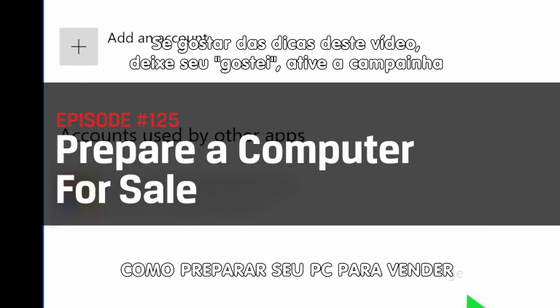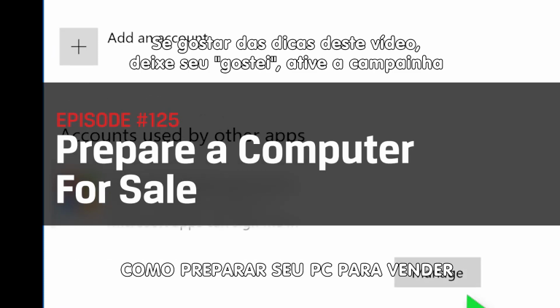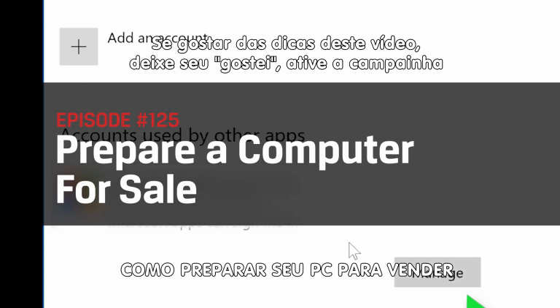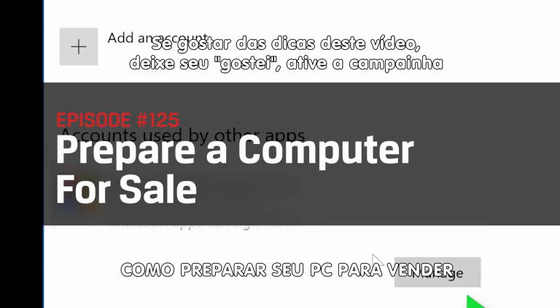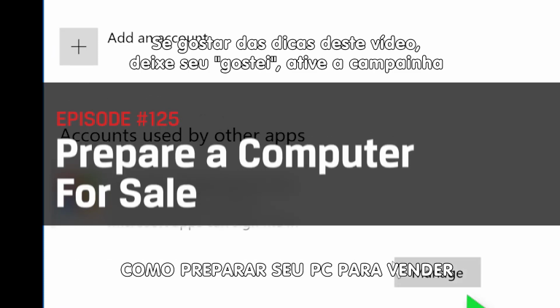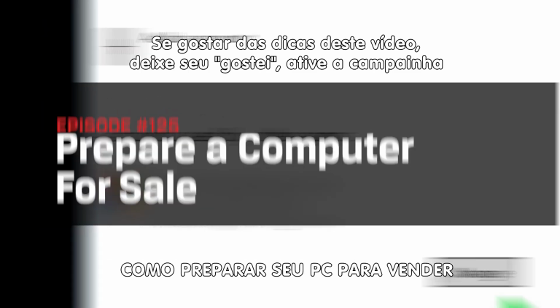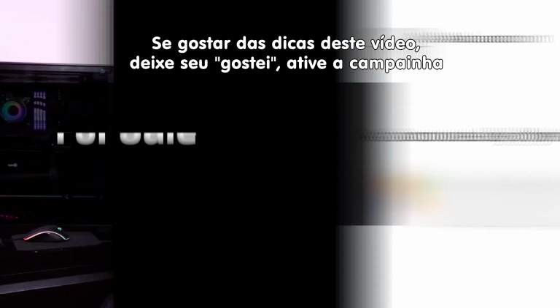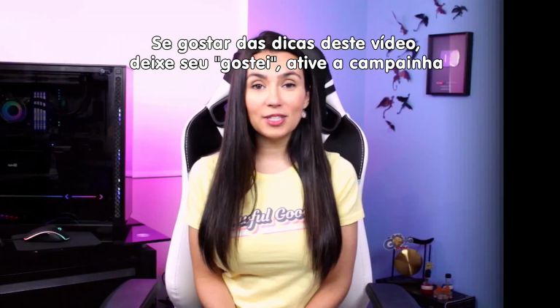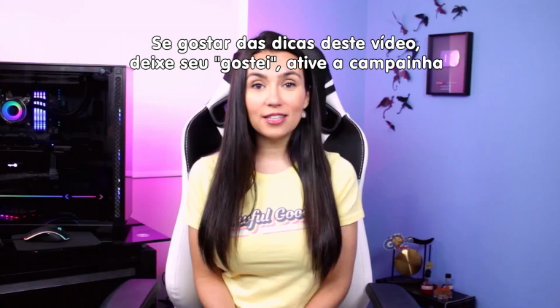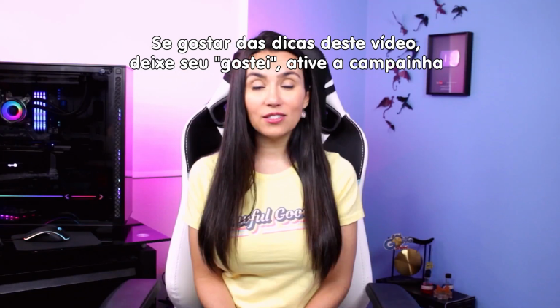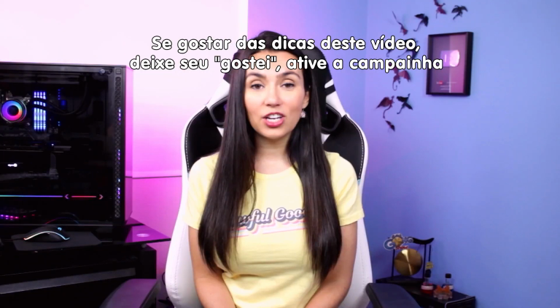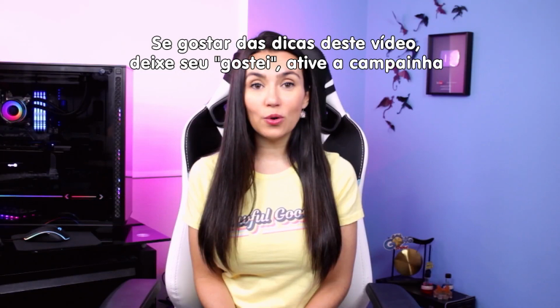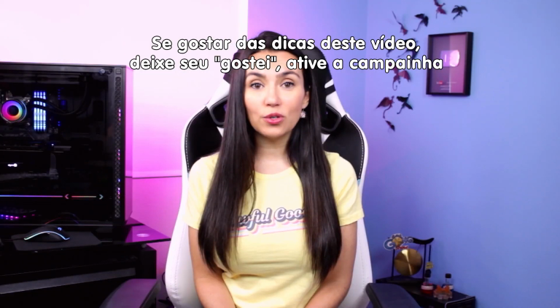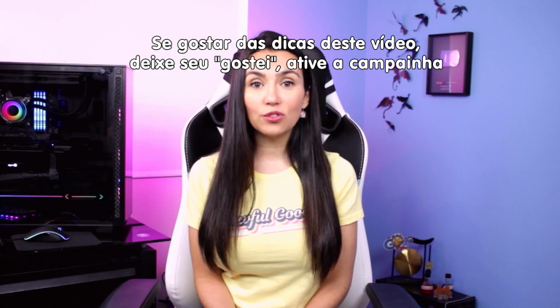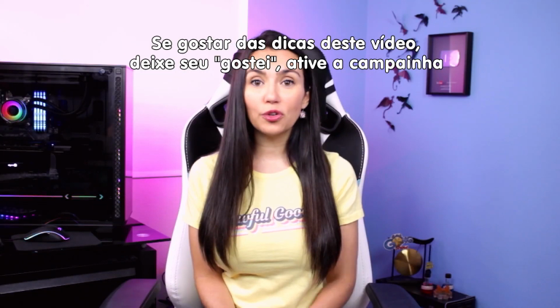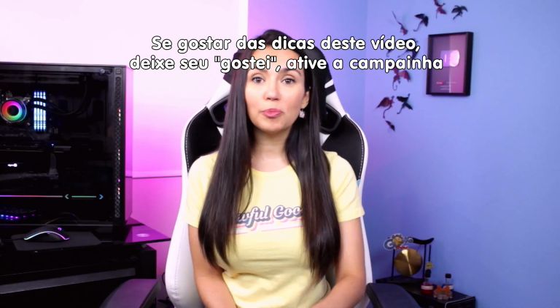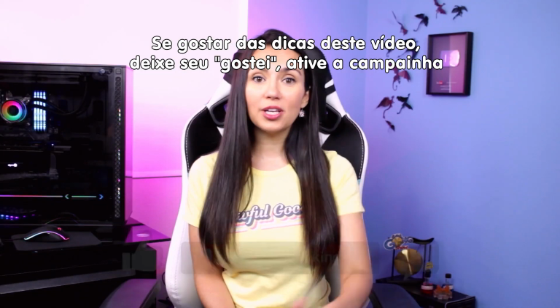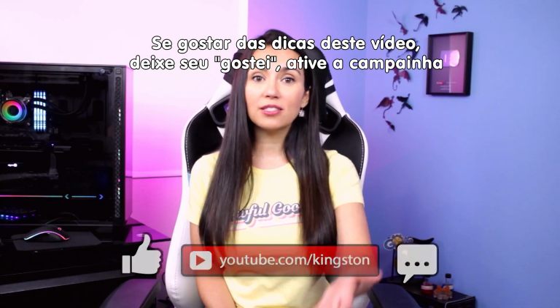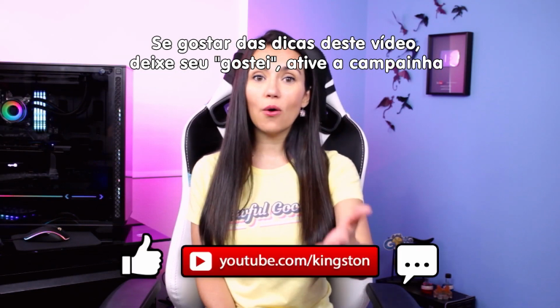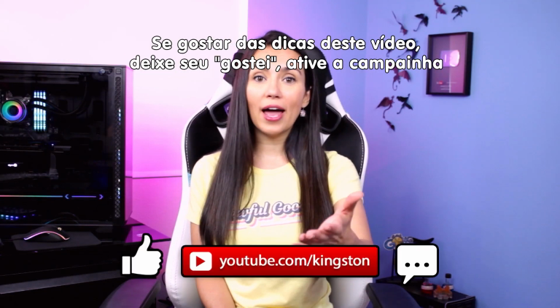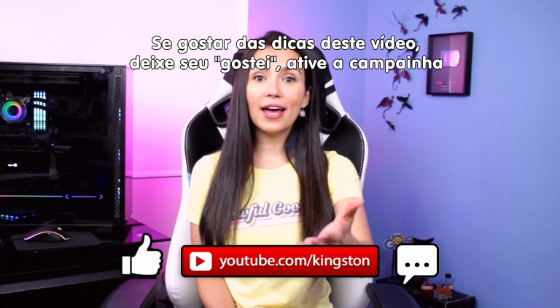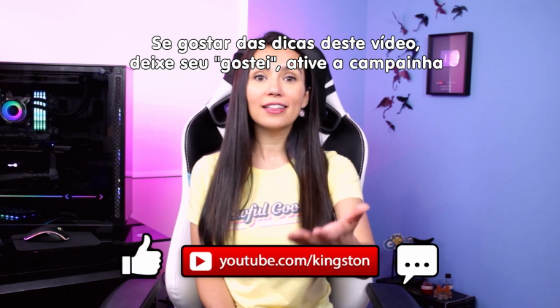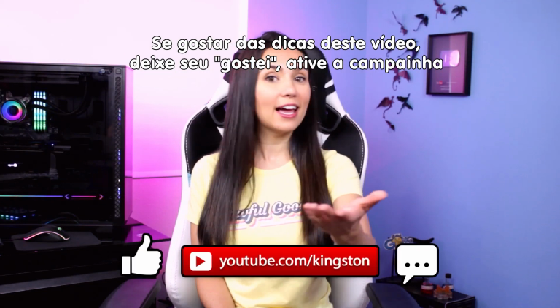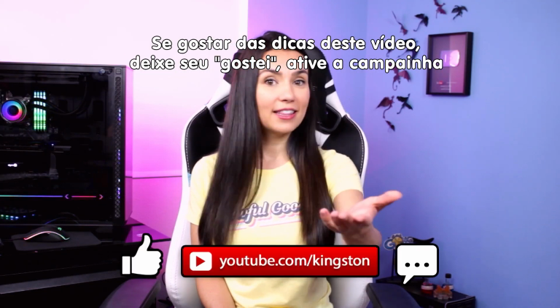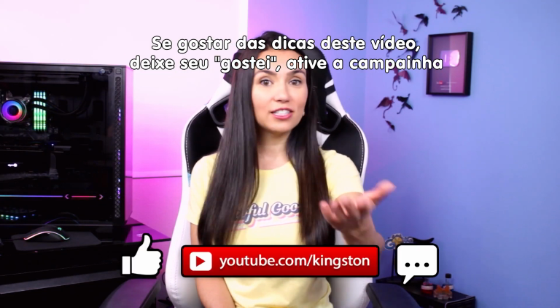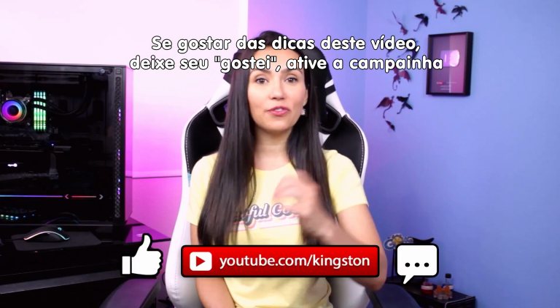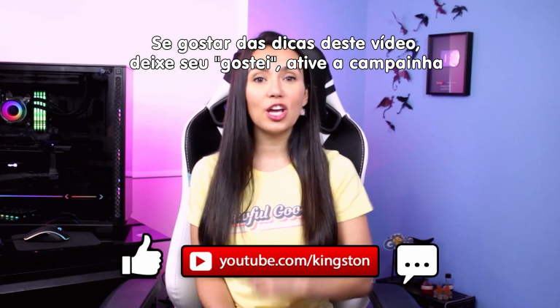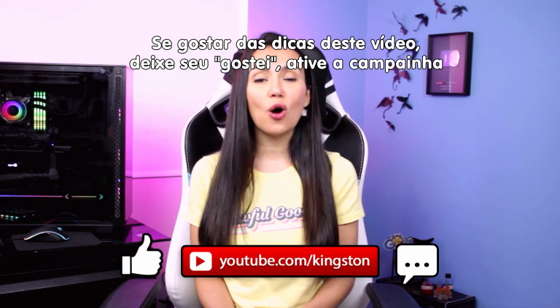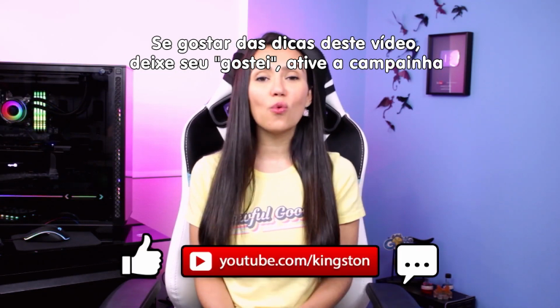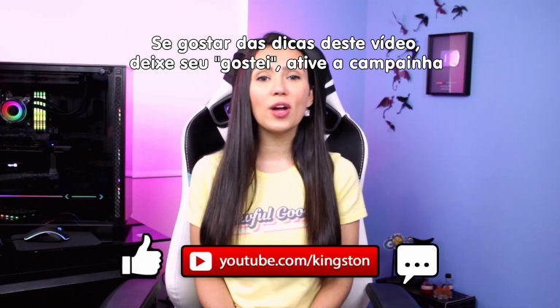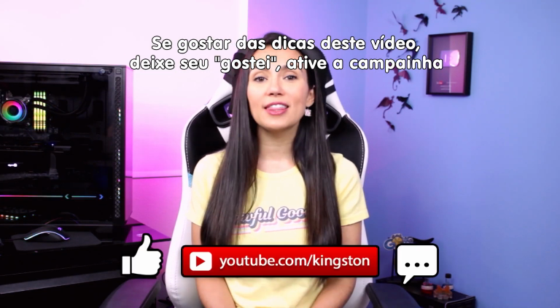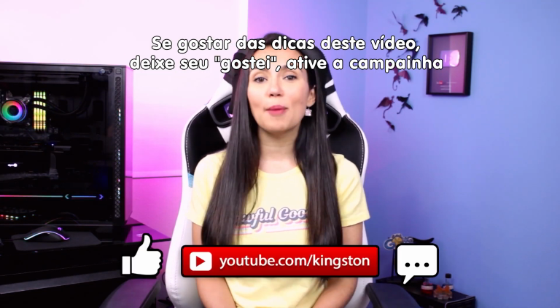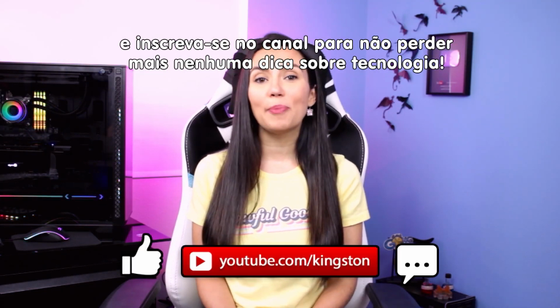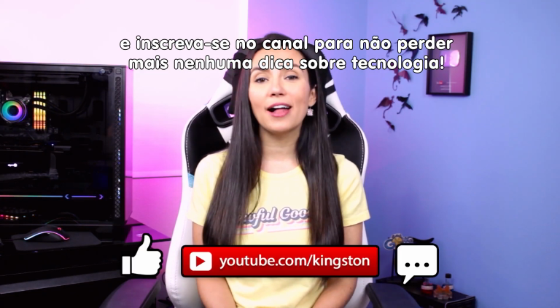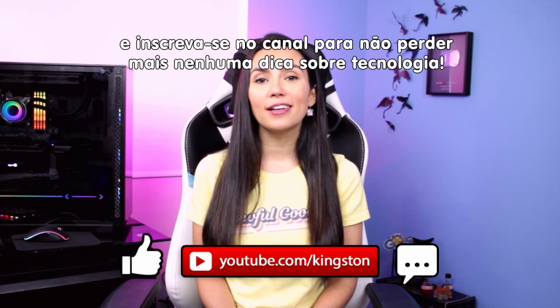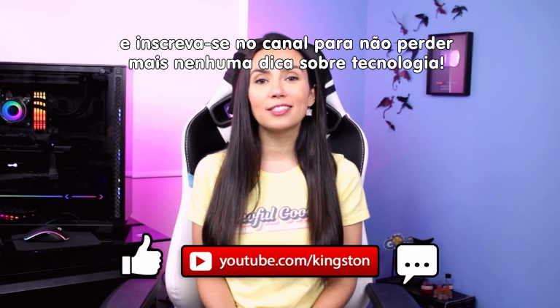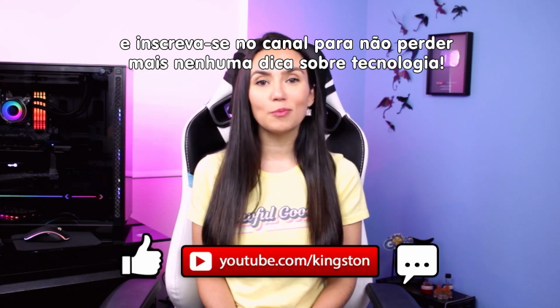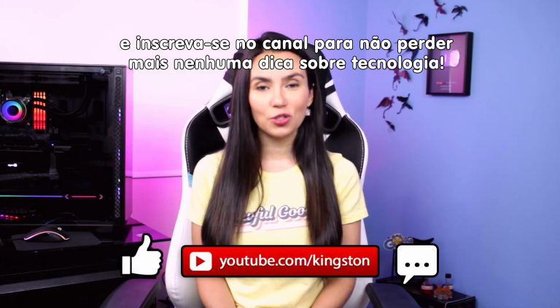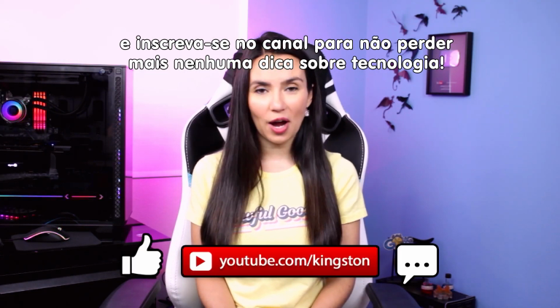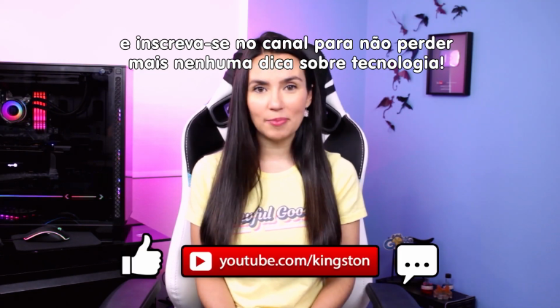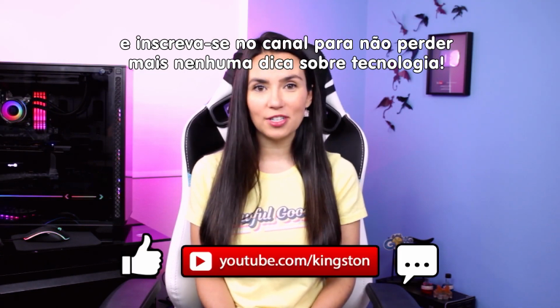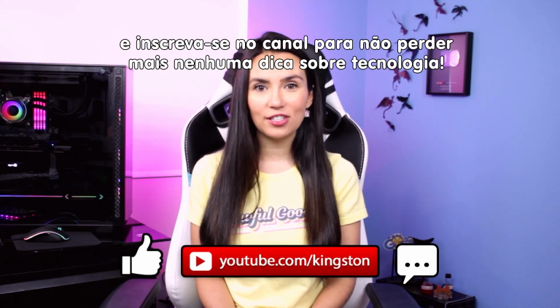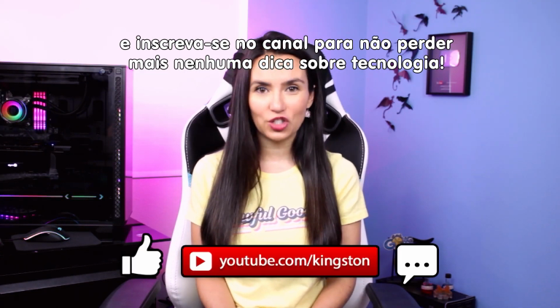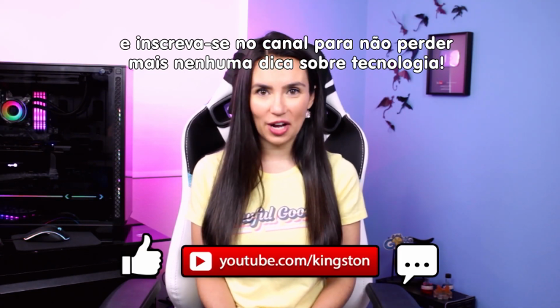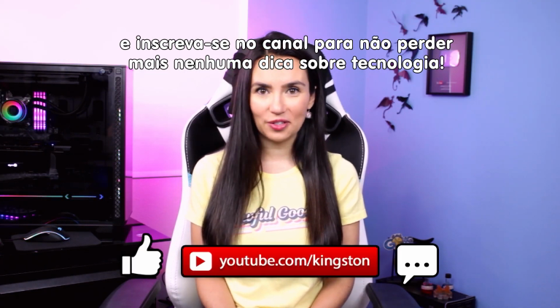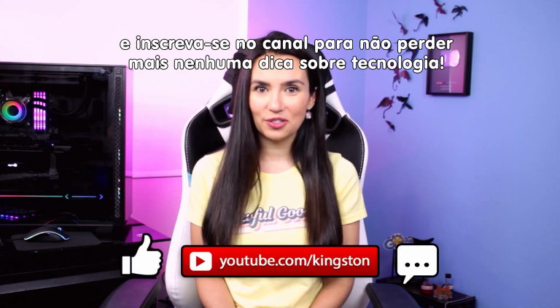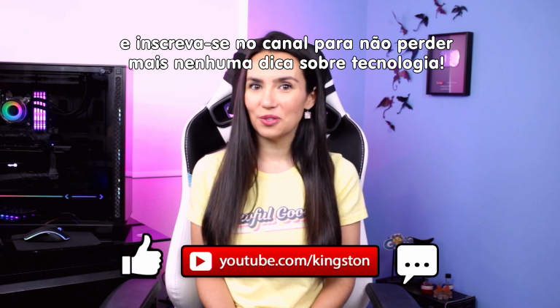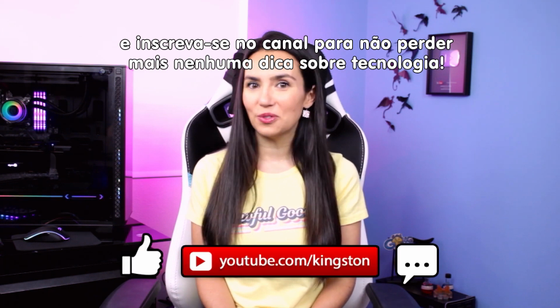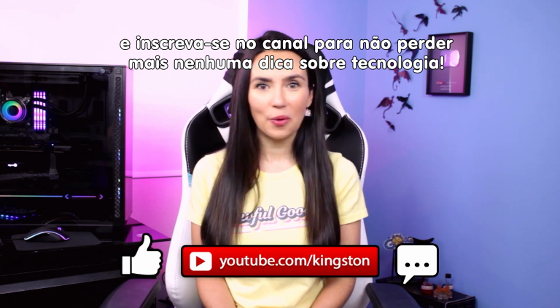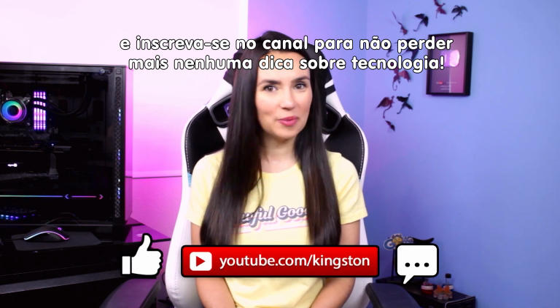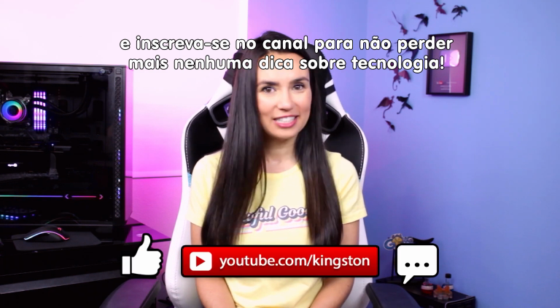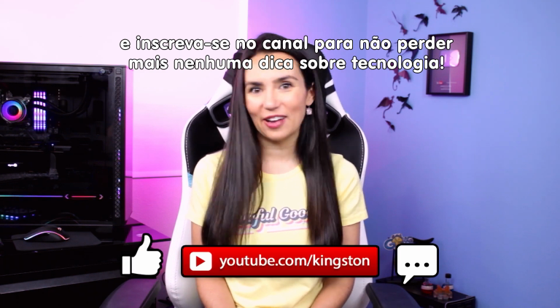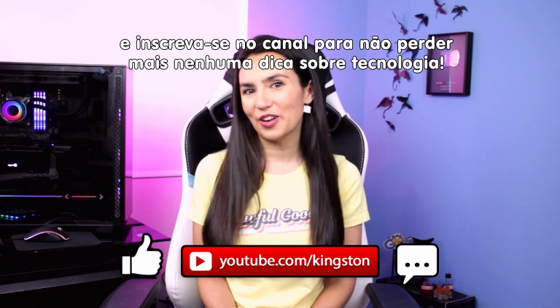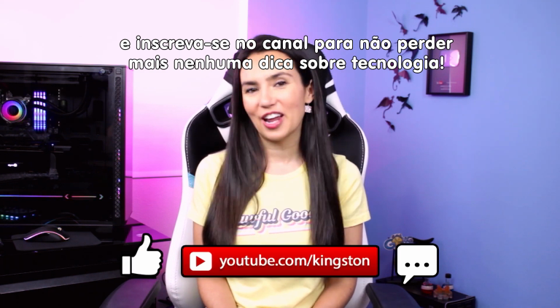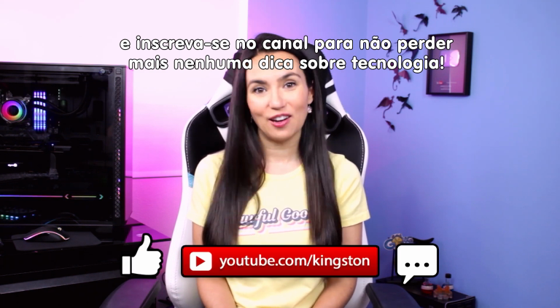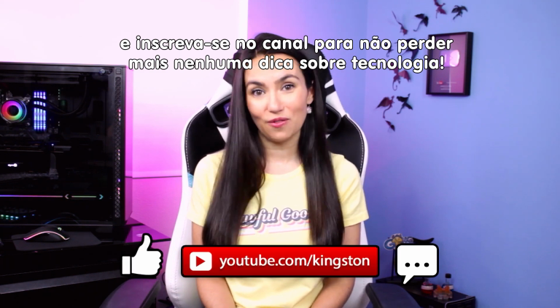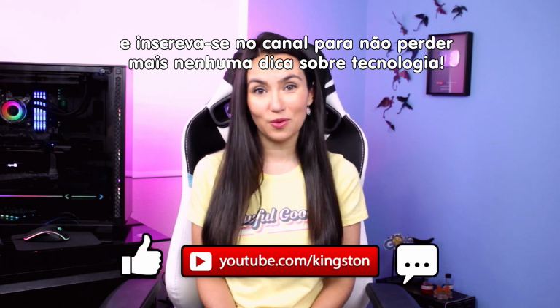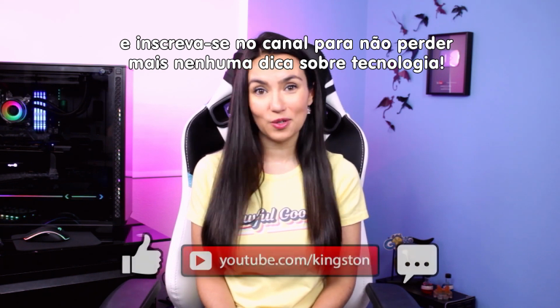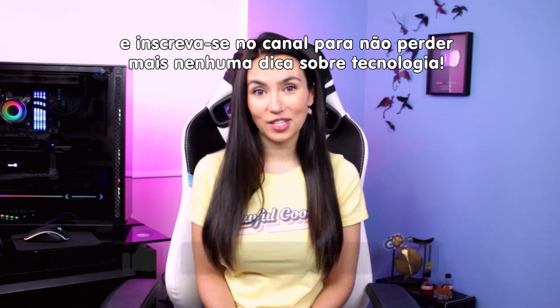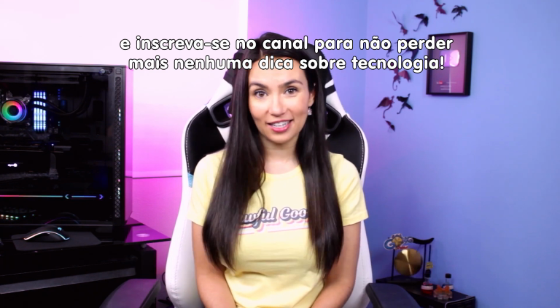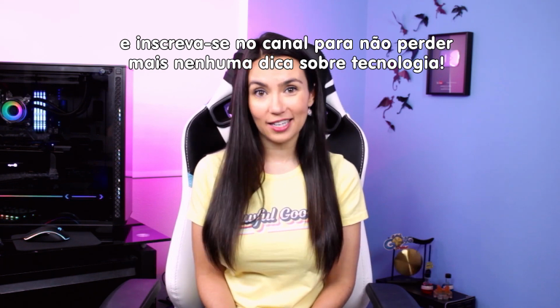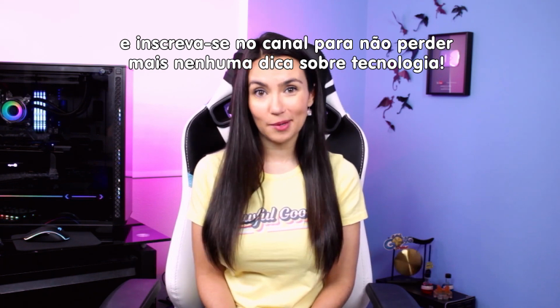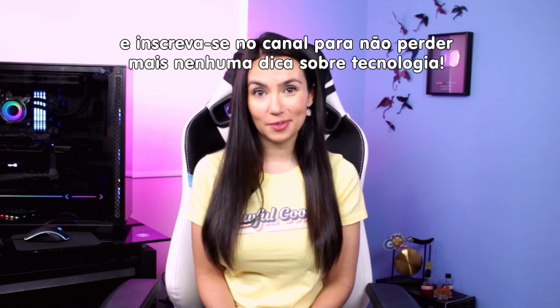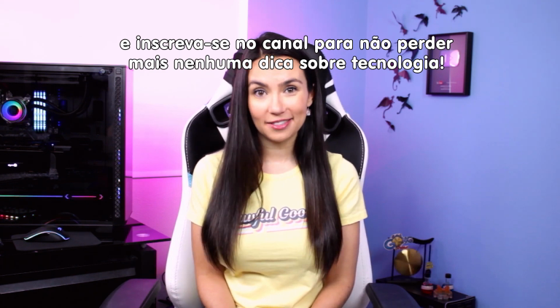If you find the tips in this video useful, please go ahead and like this video, ring that bell, and subscribe to this channel so you don't miss out on any future tech tips.